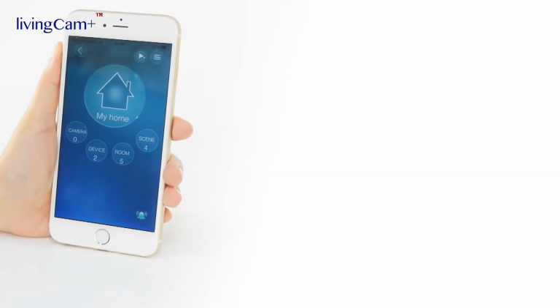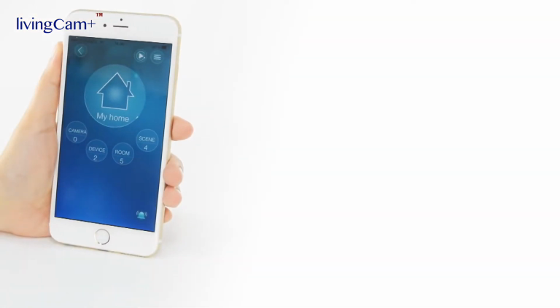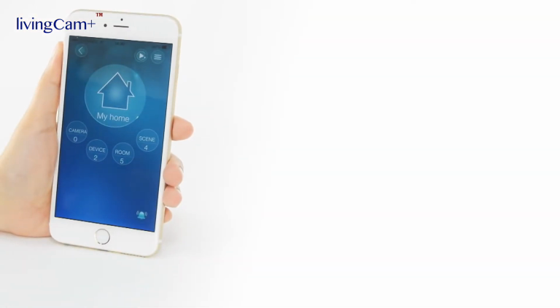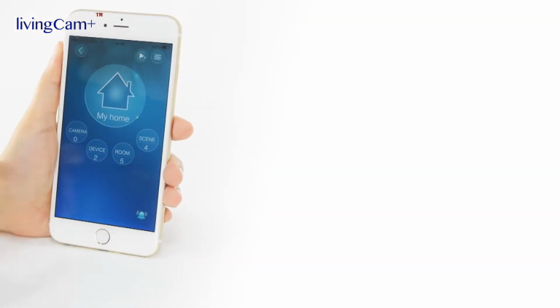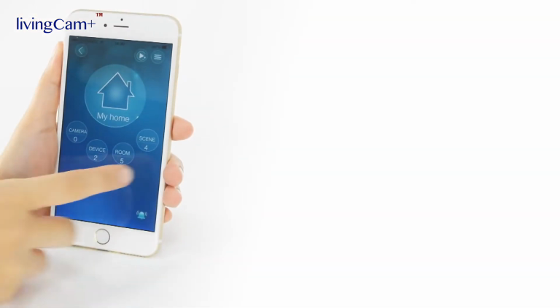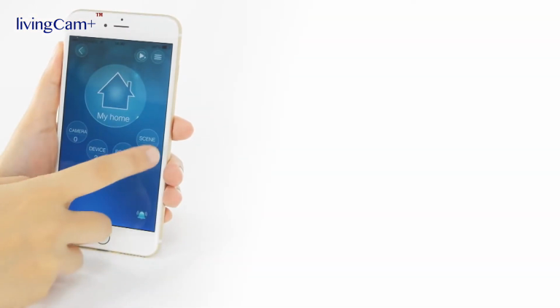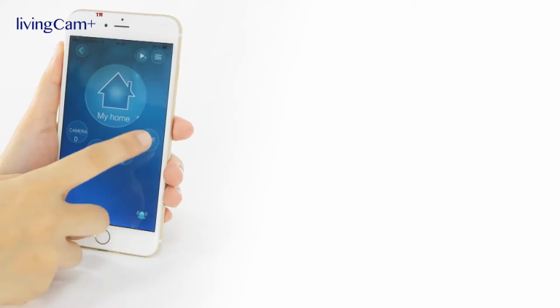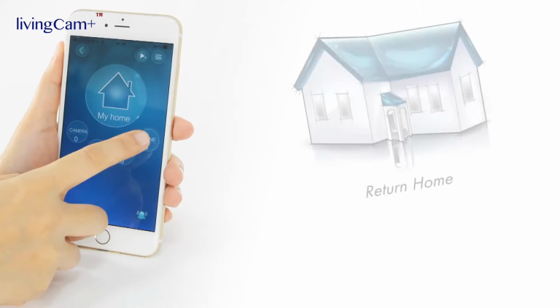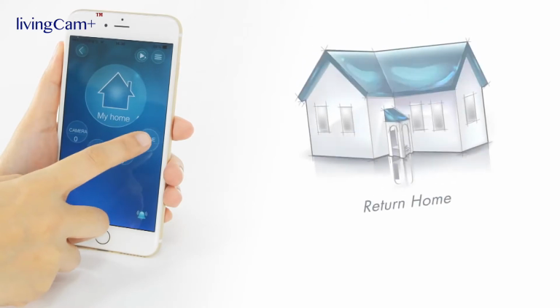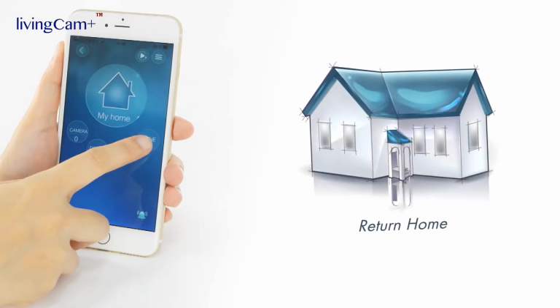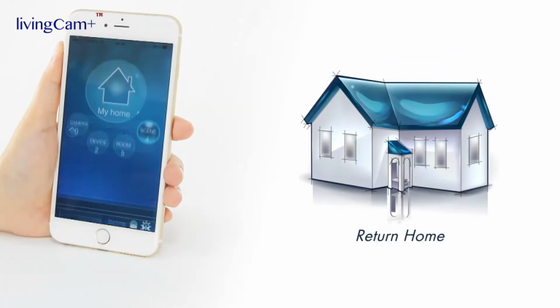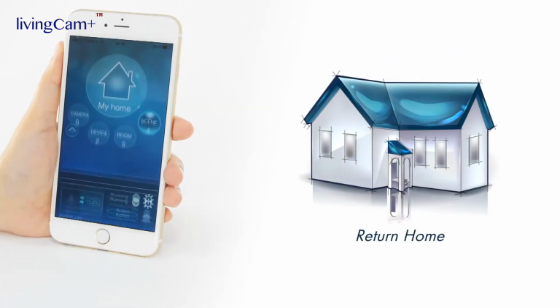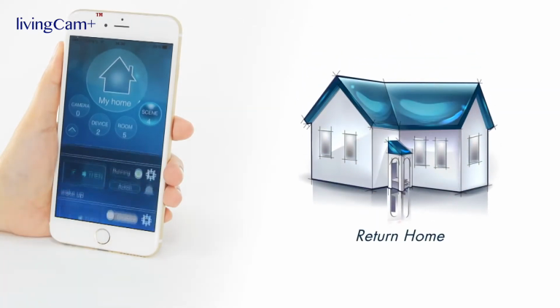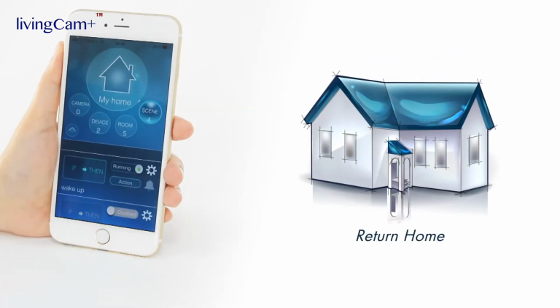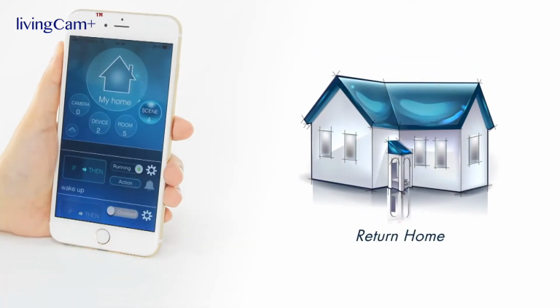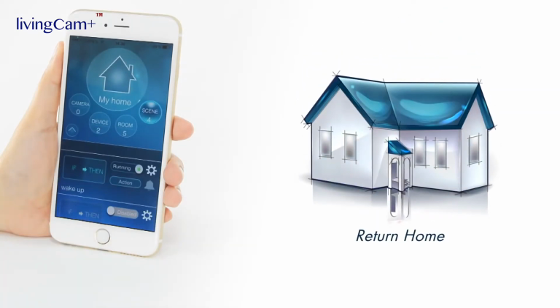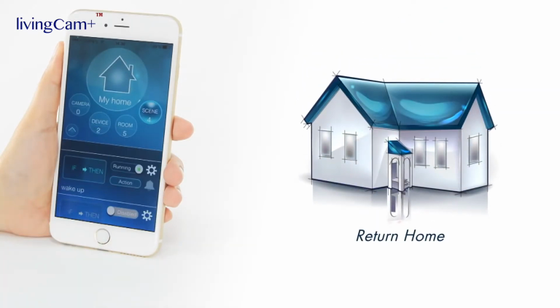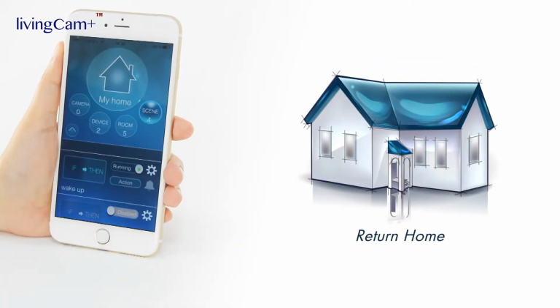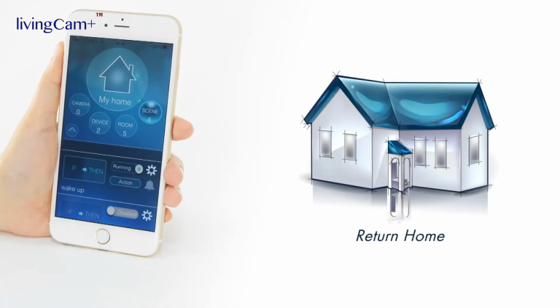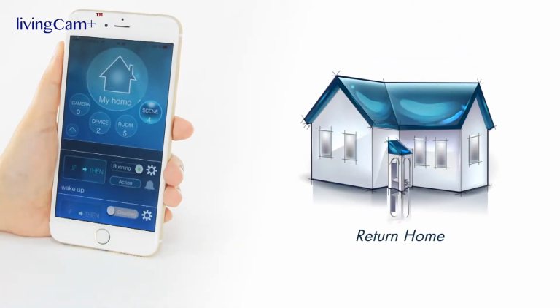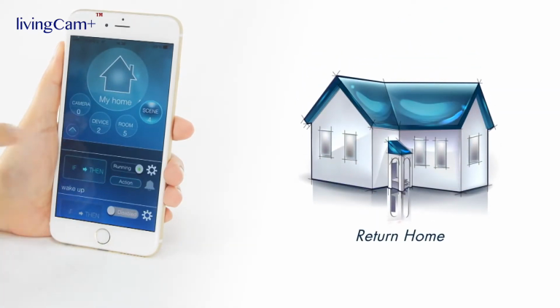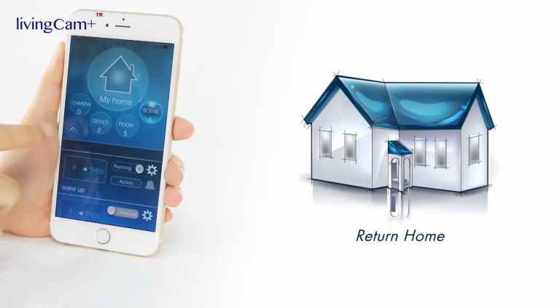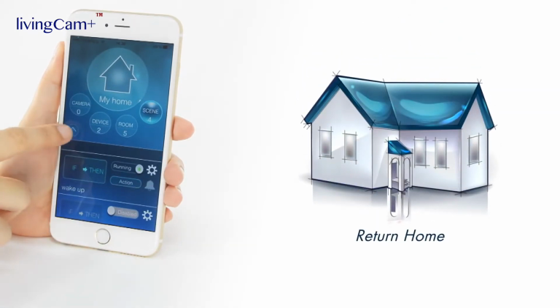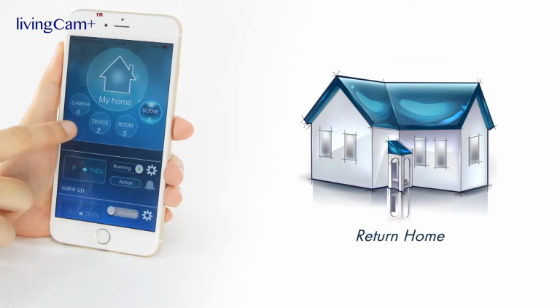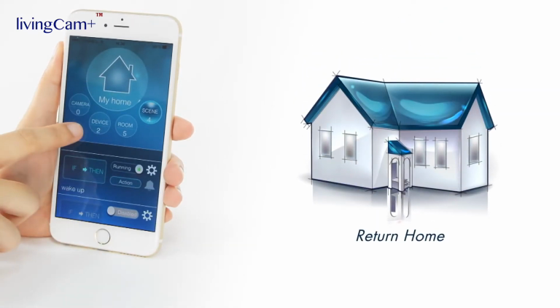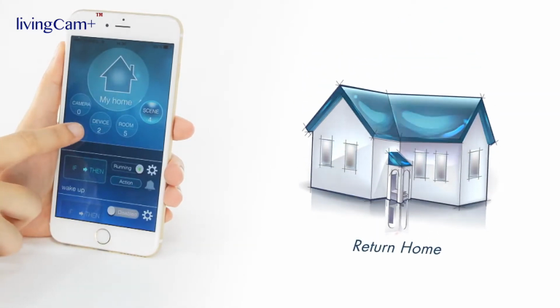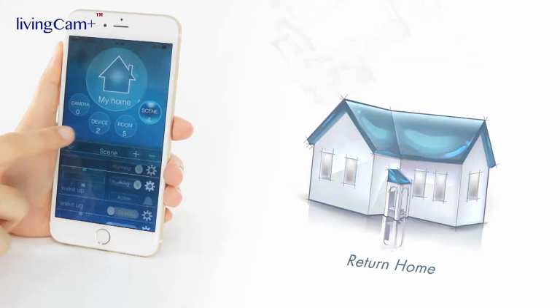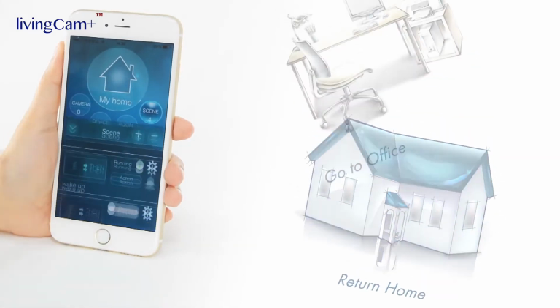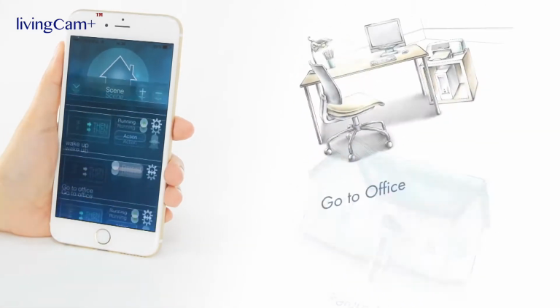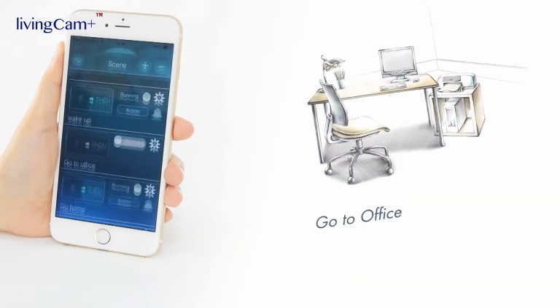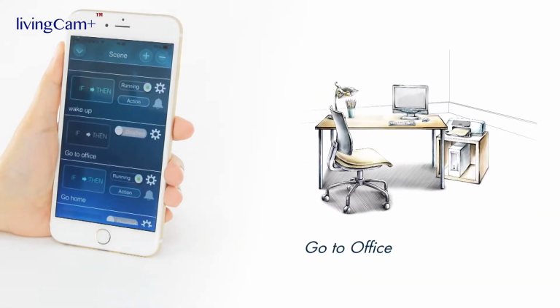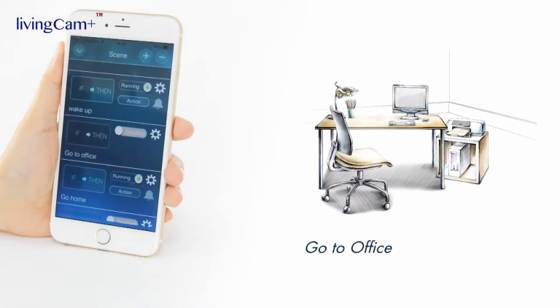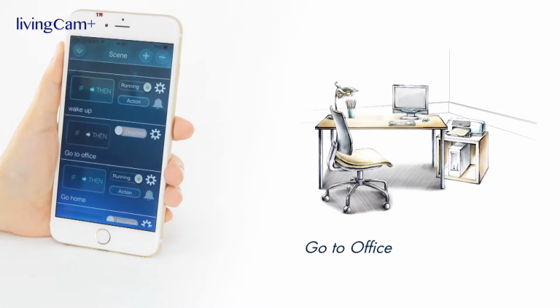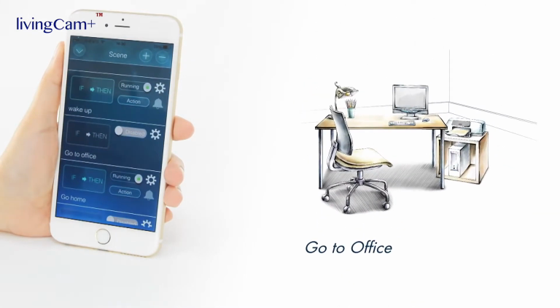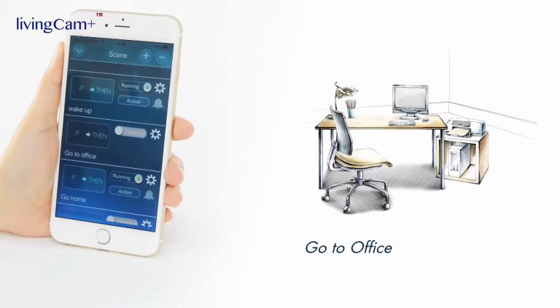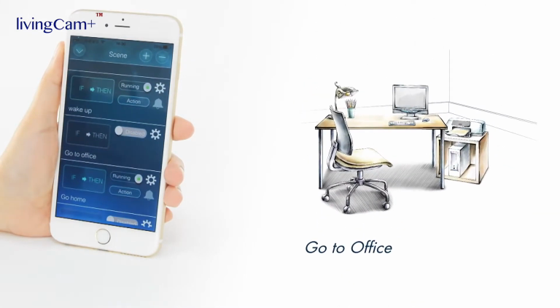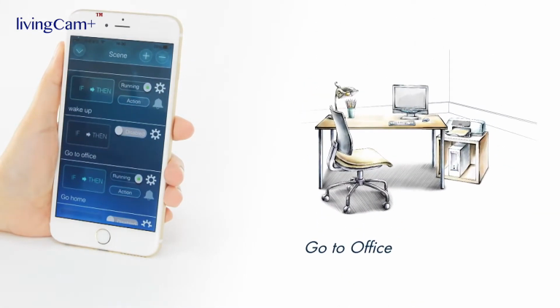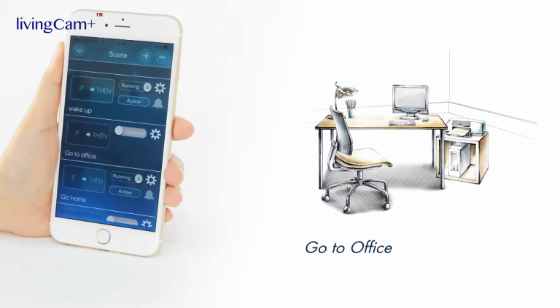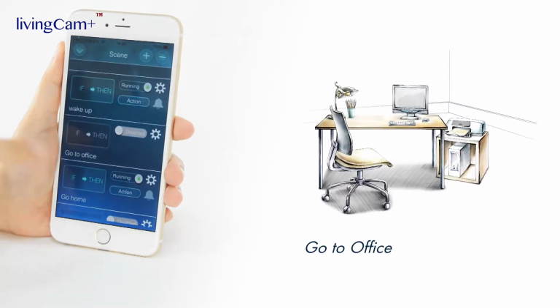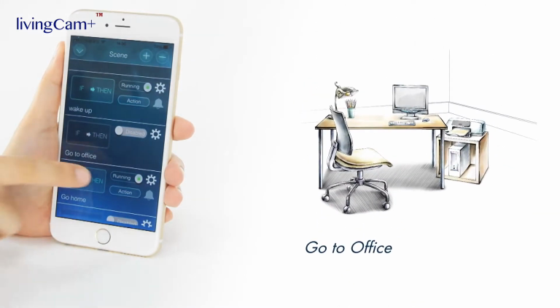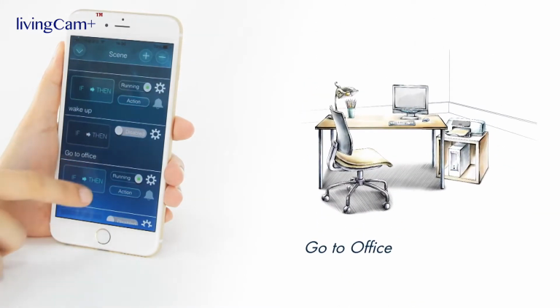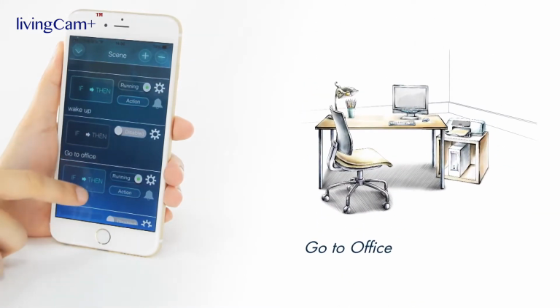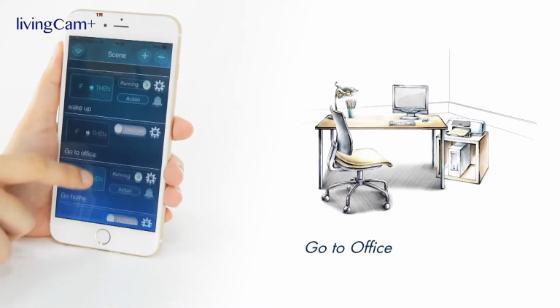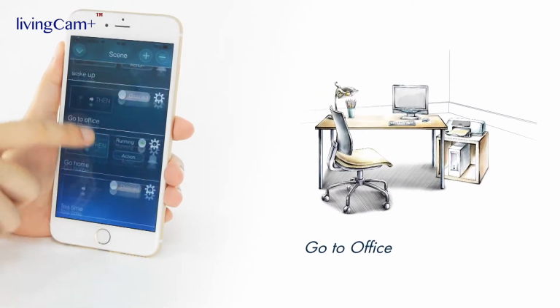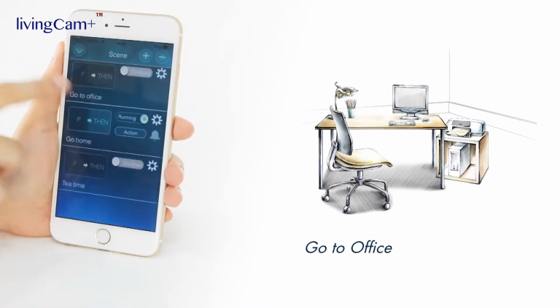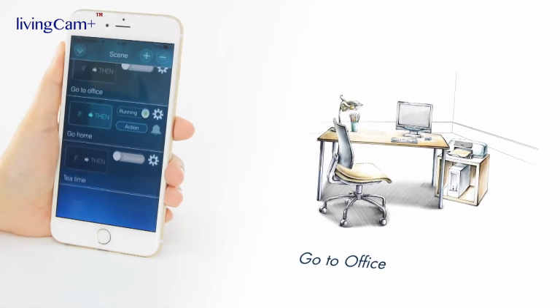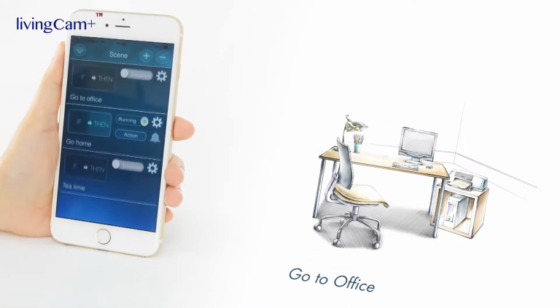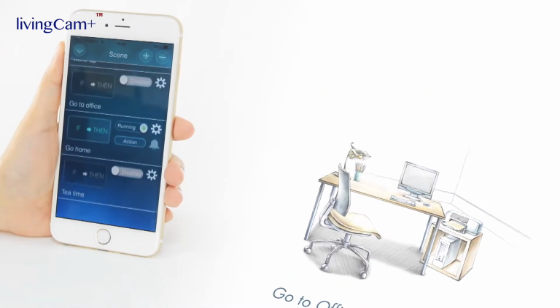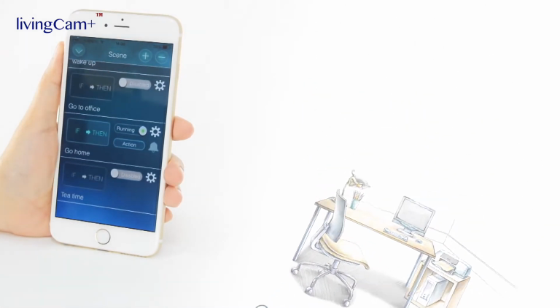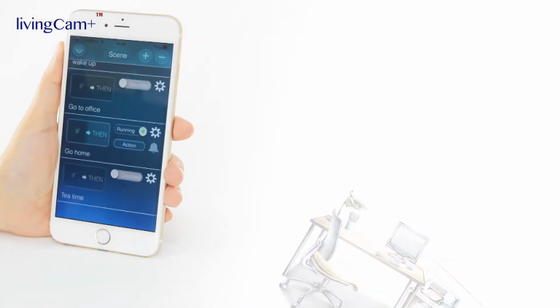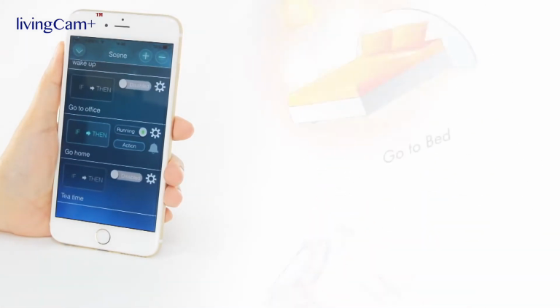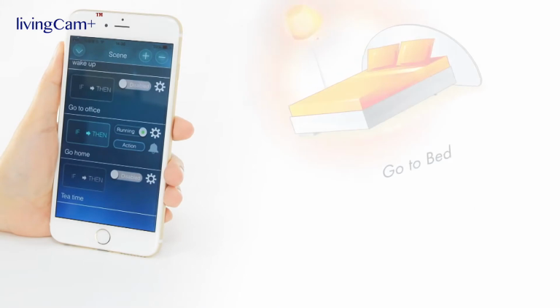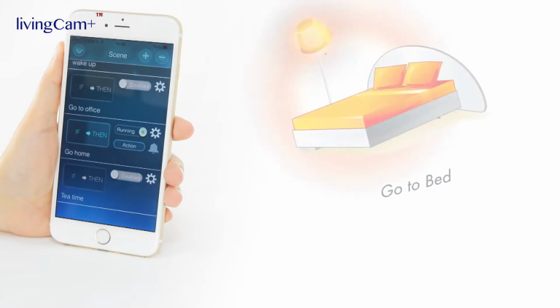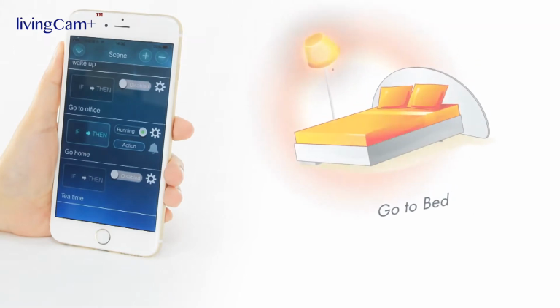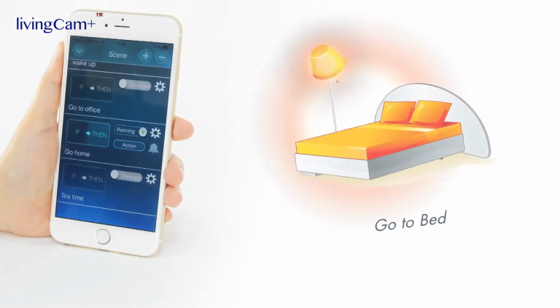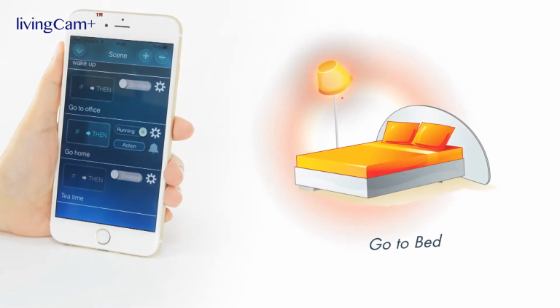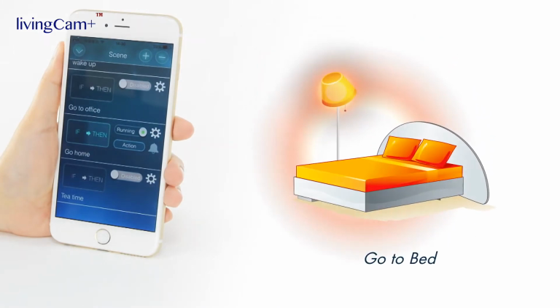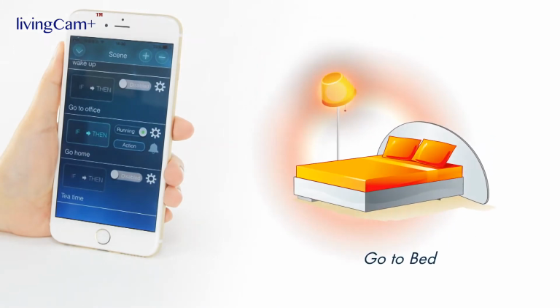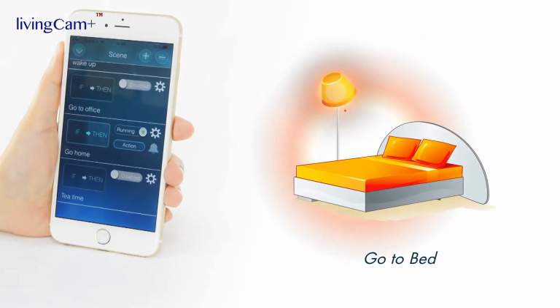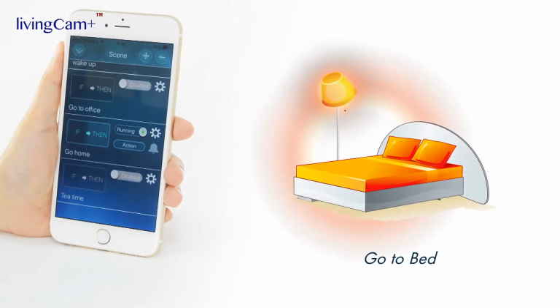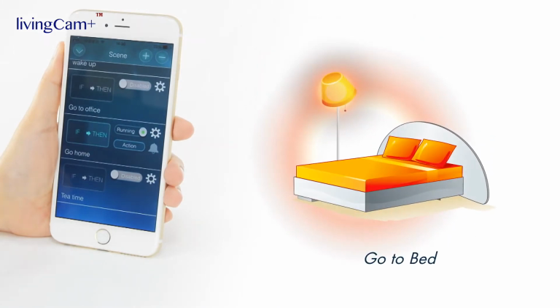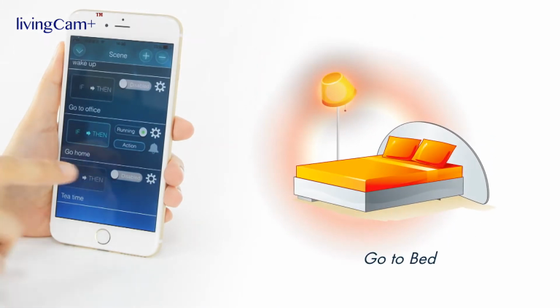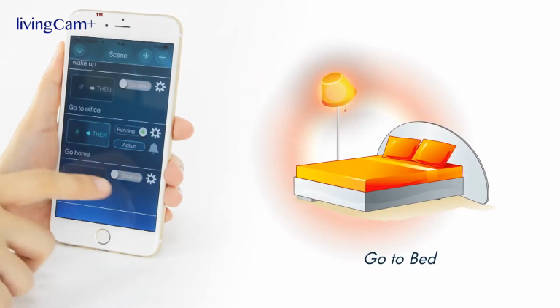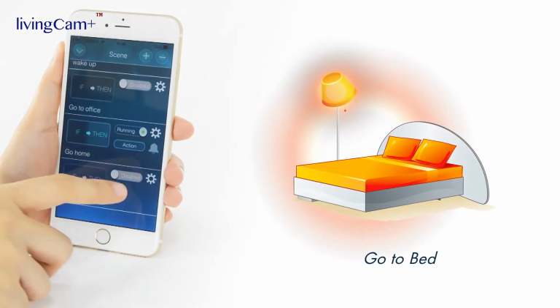Moreover, it can start a brew for you before you walk into the kitchen. What a wonderful morning!